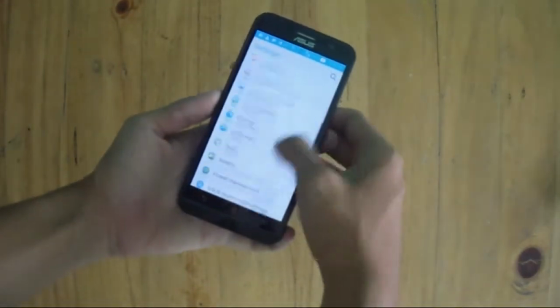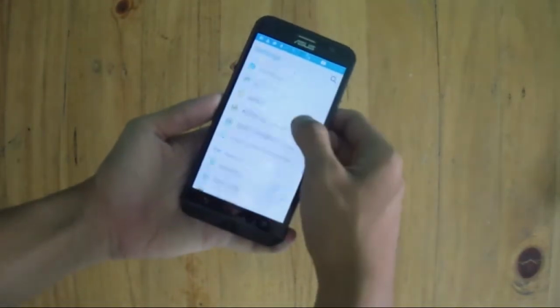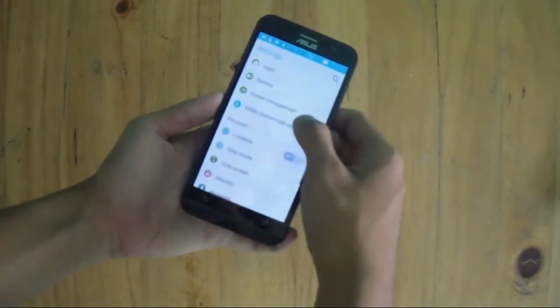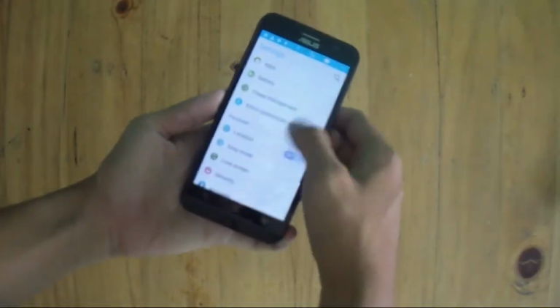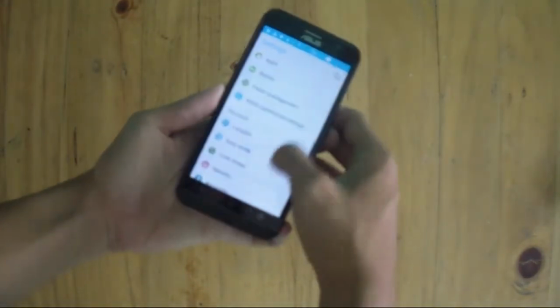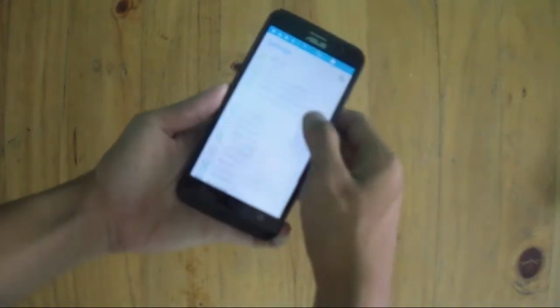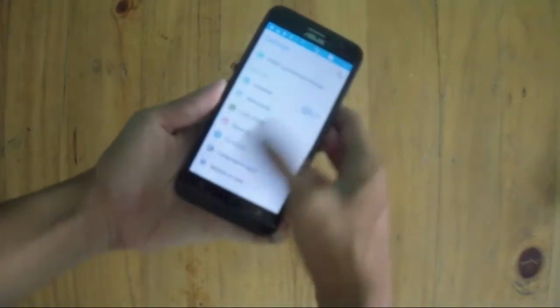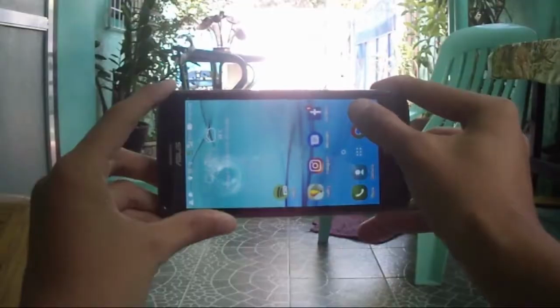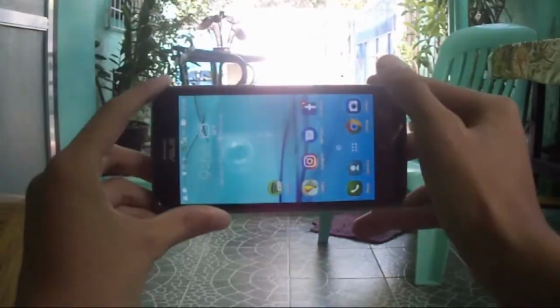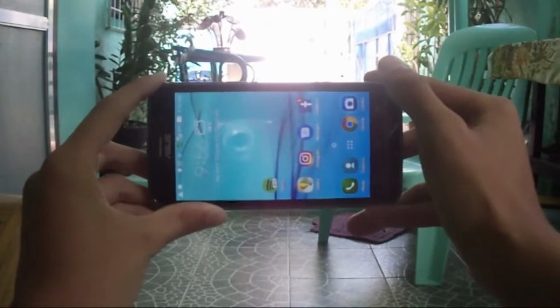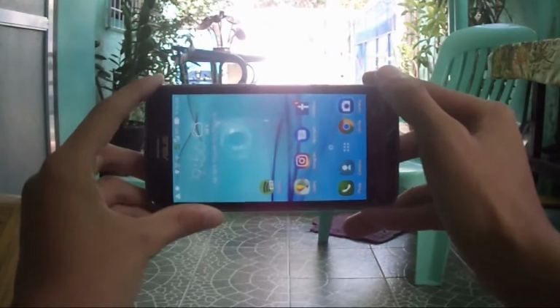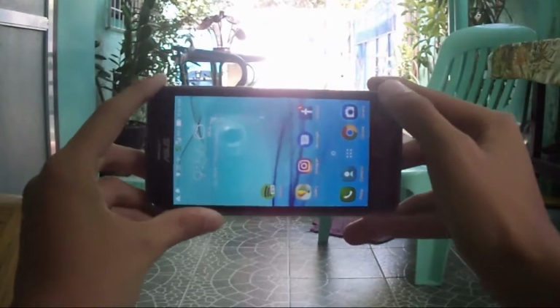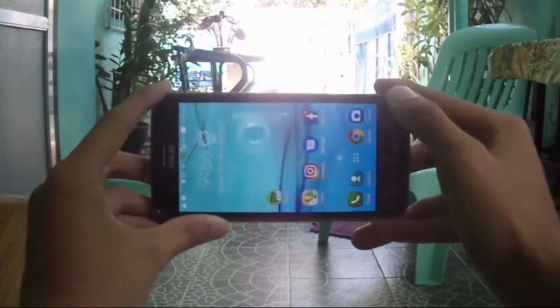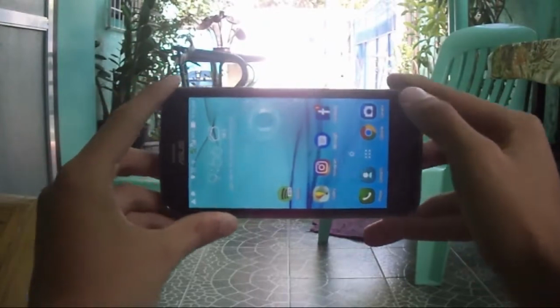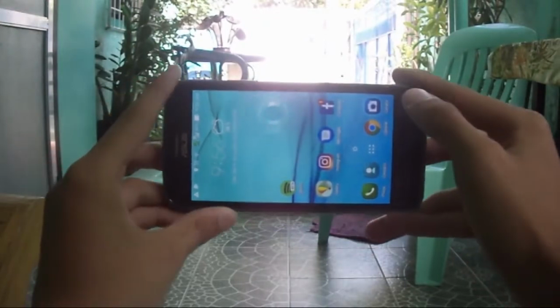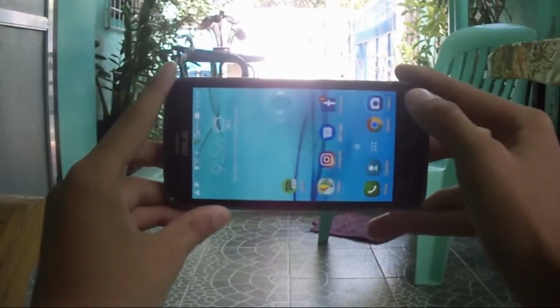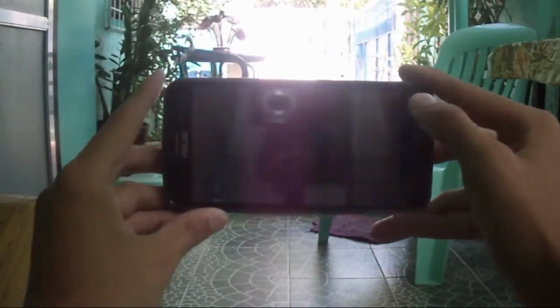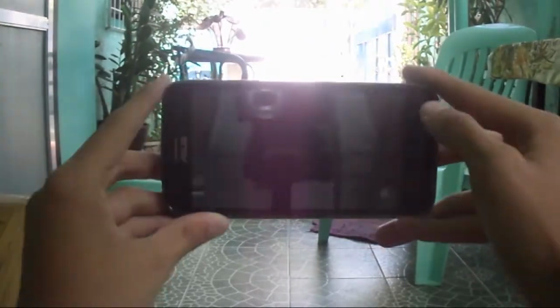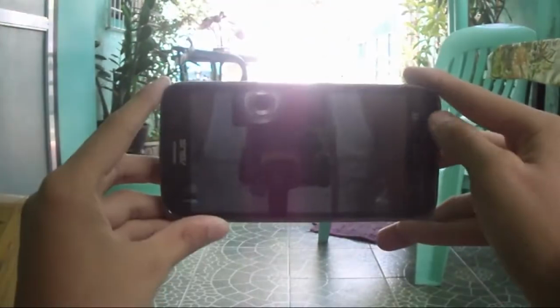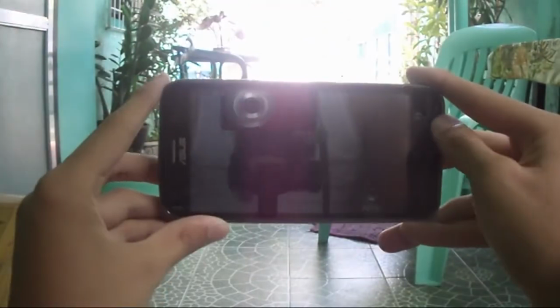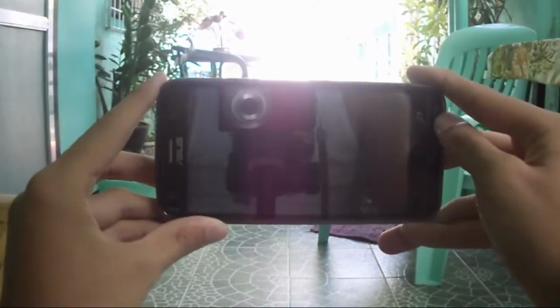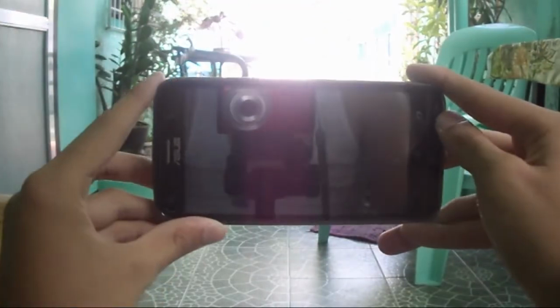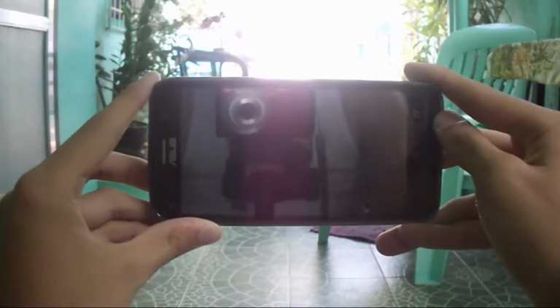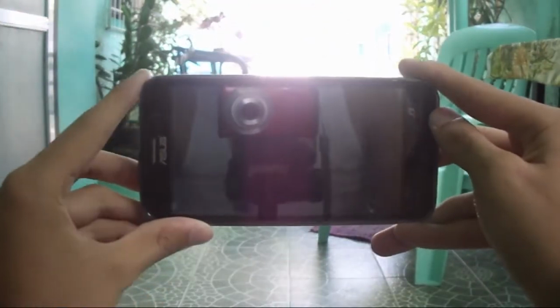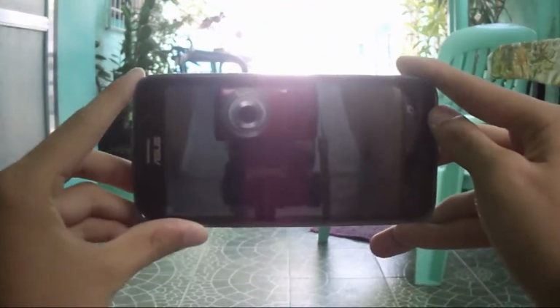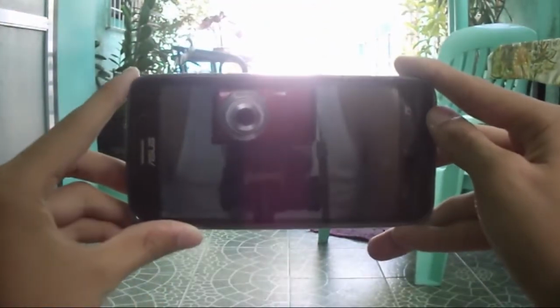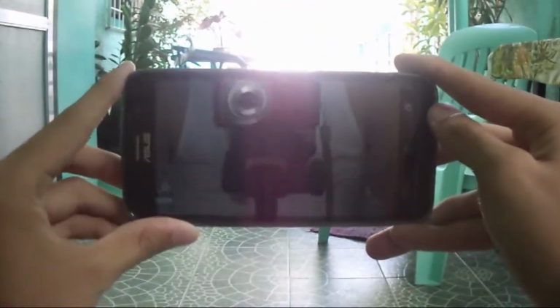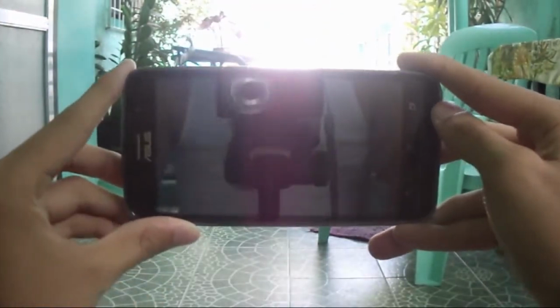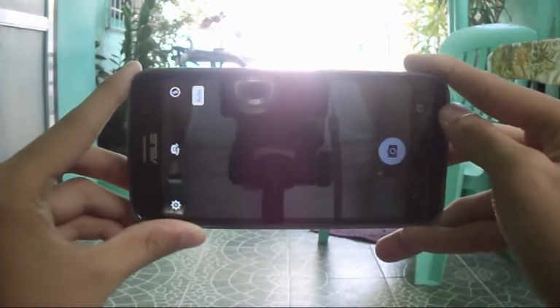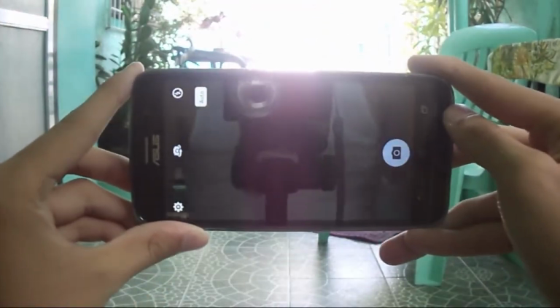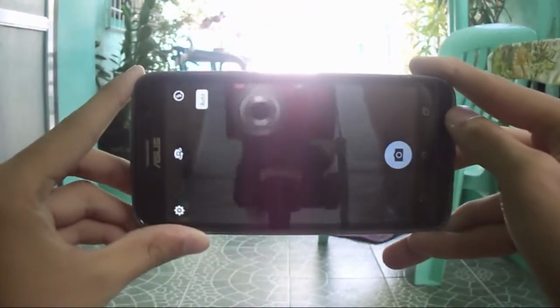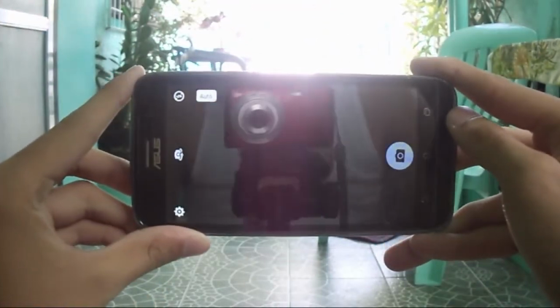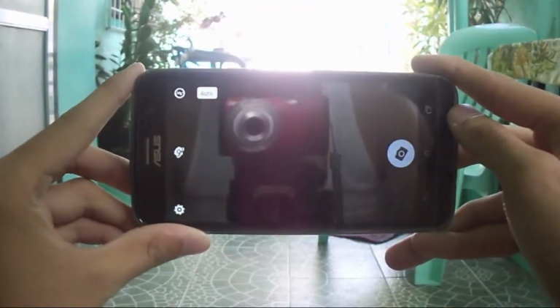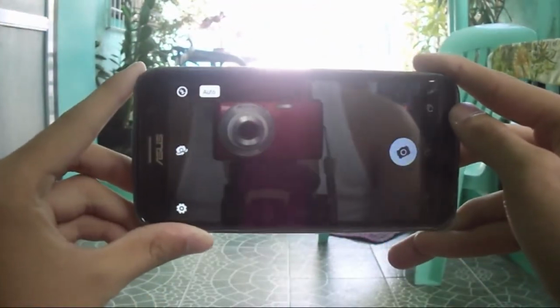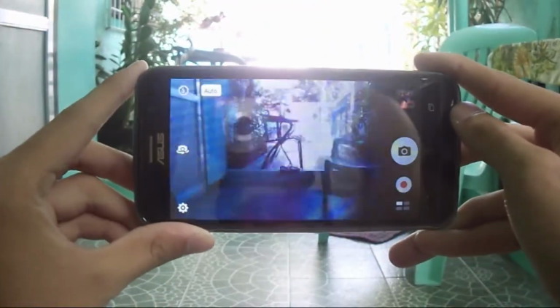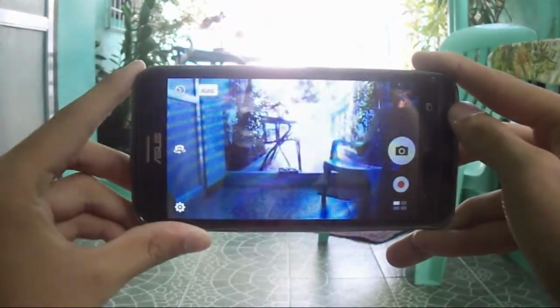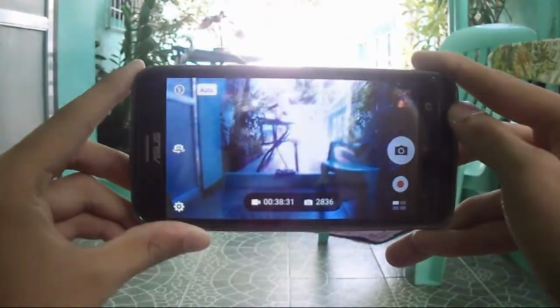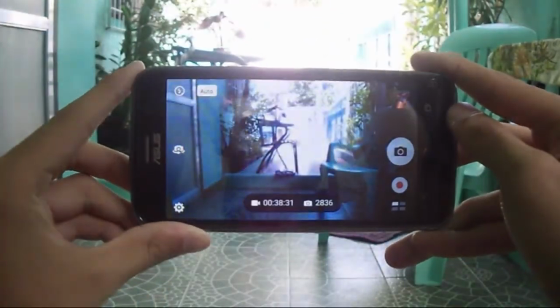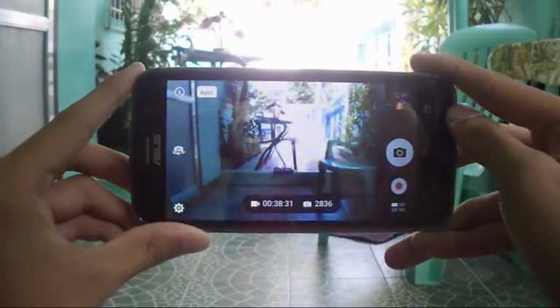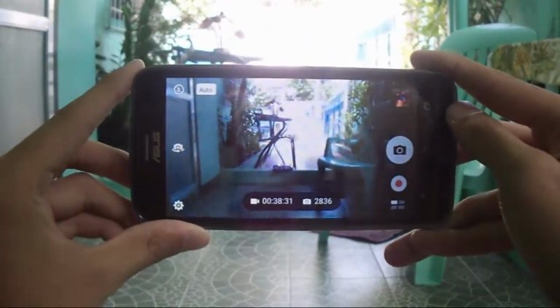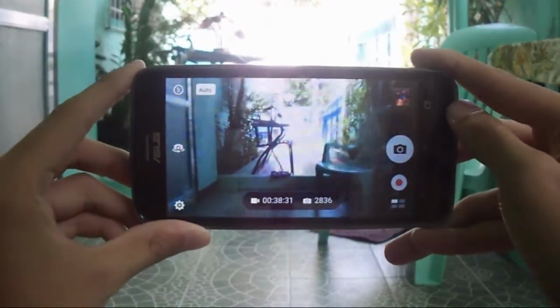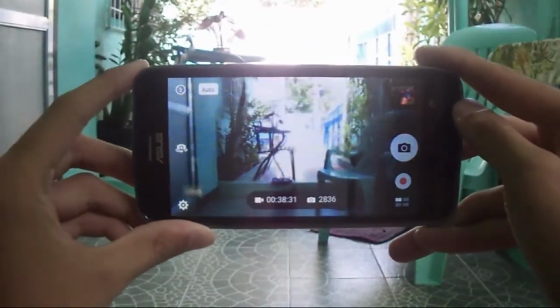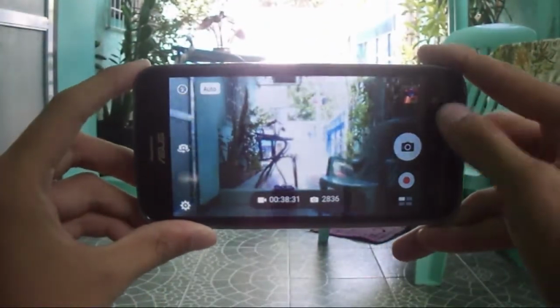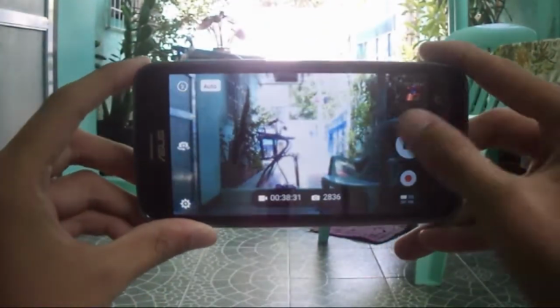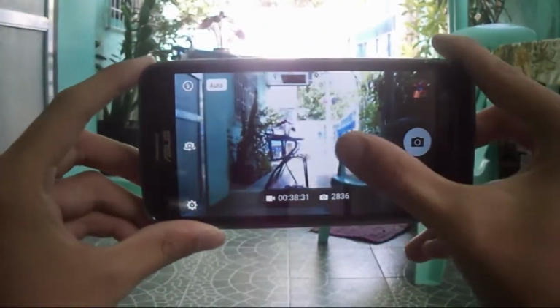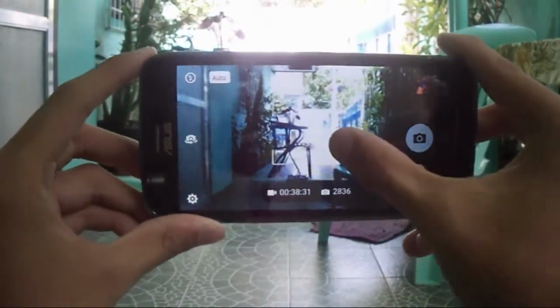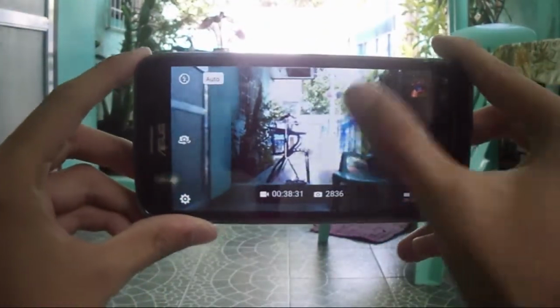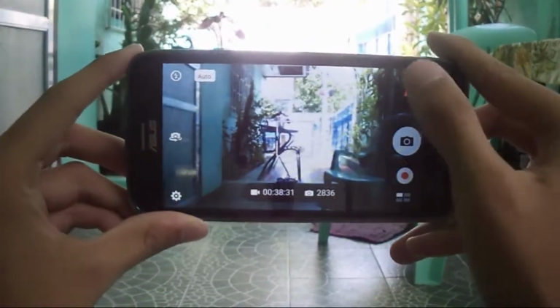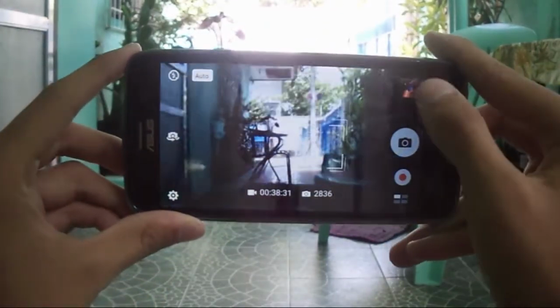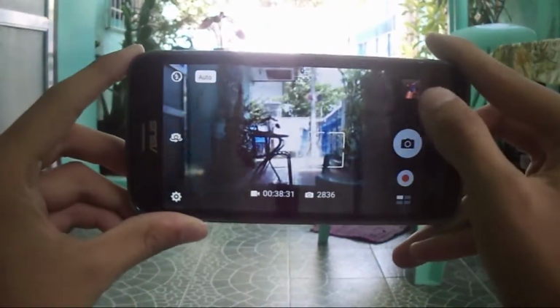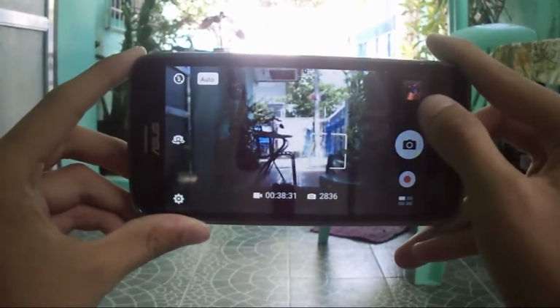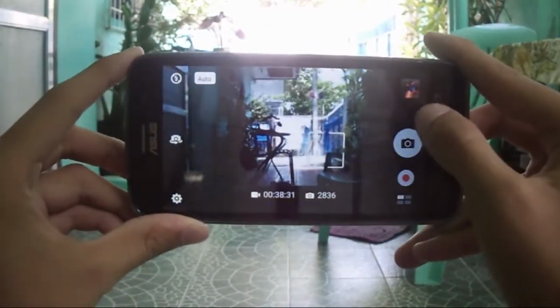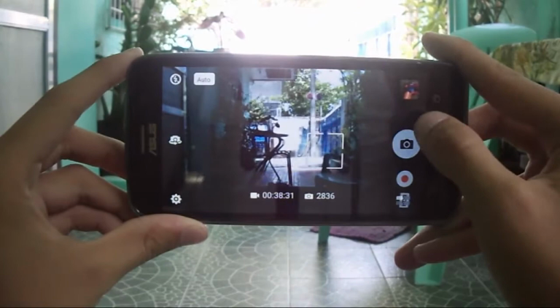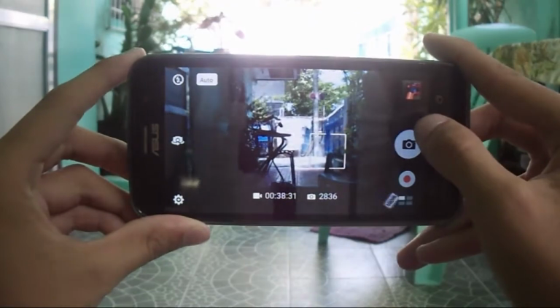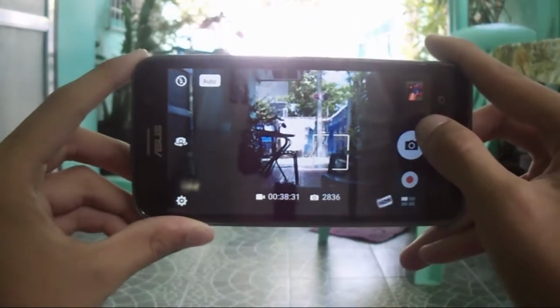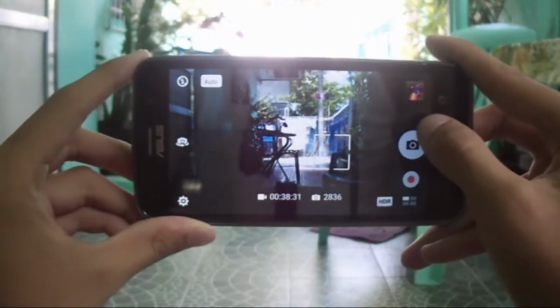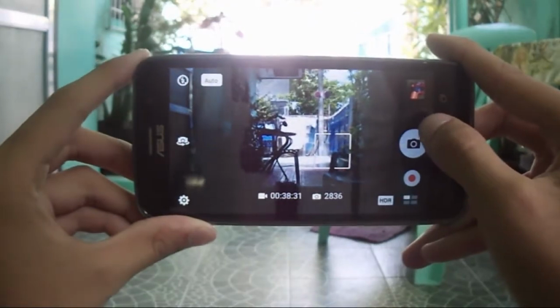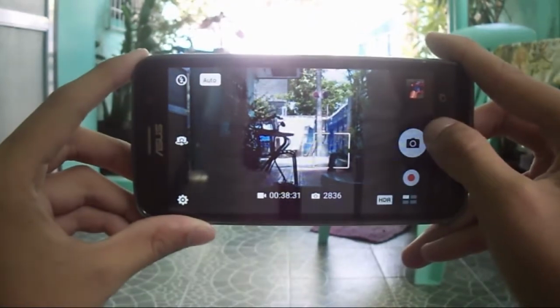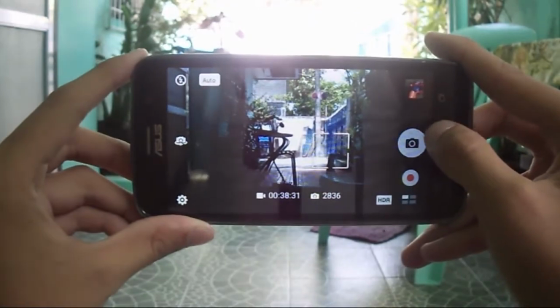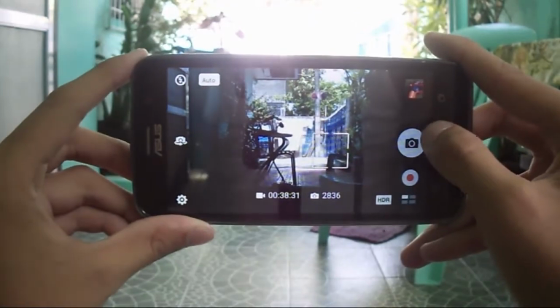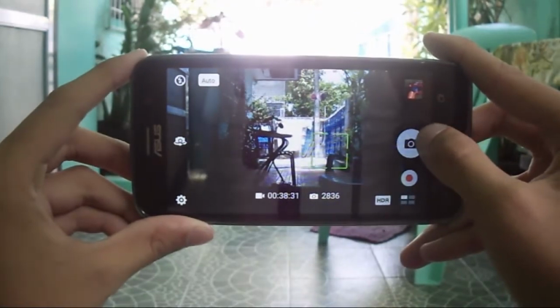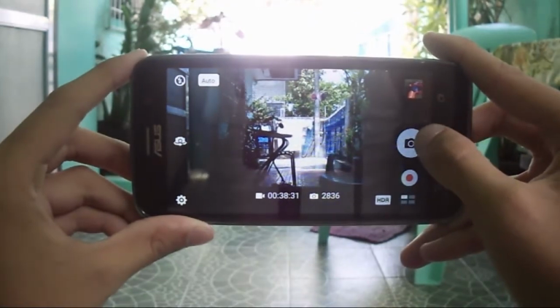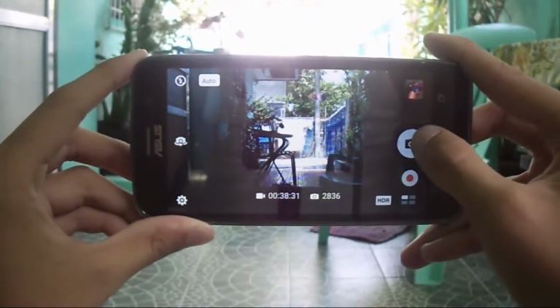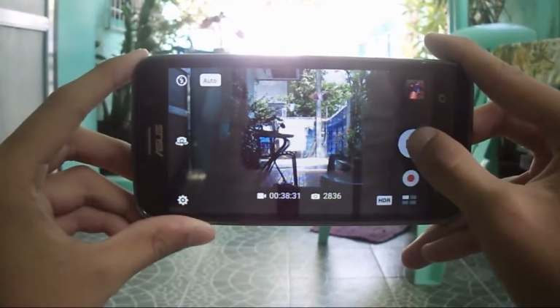Speaking of the camera, an 8MP camera occupies the back with an f/2.0 aperture and flash, while the front has a 2MP camera.